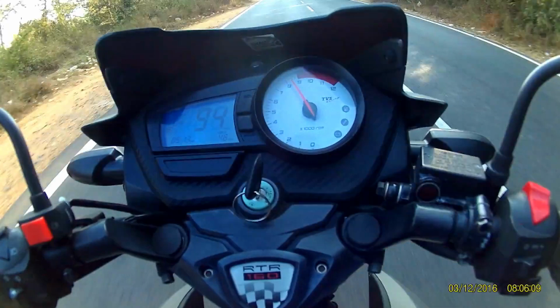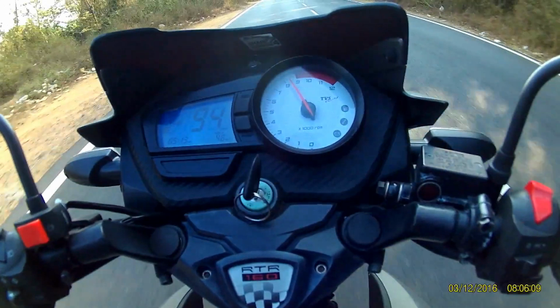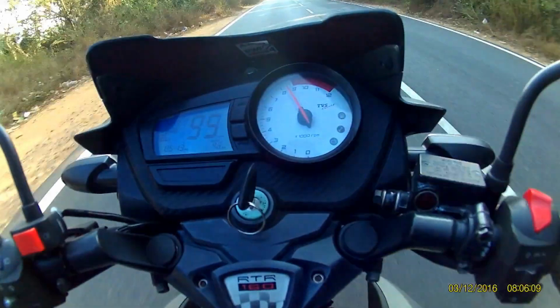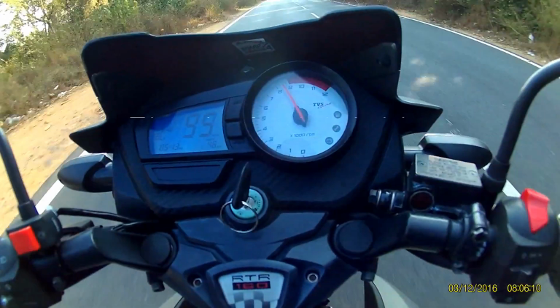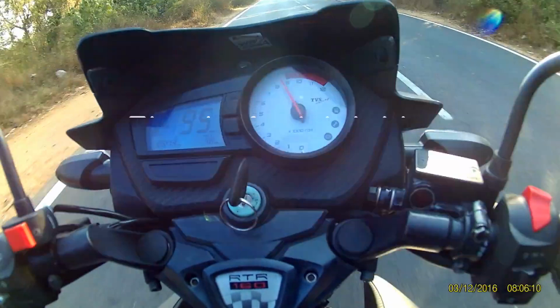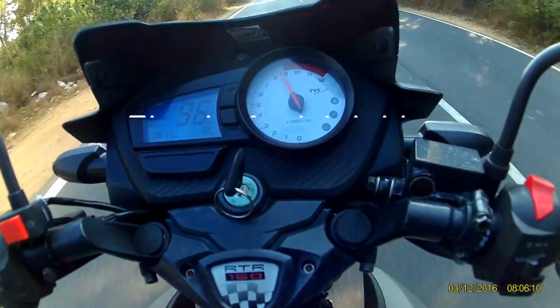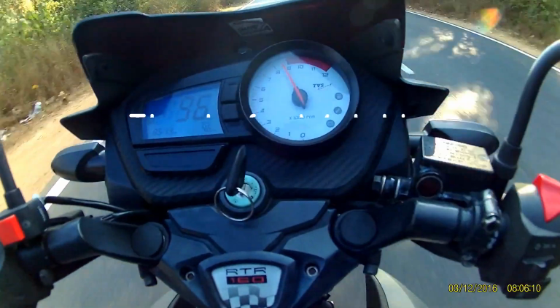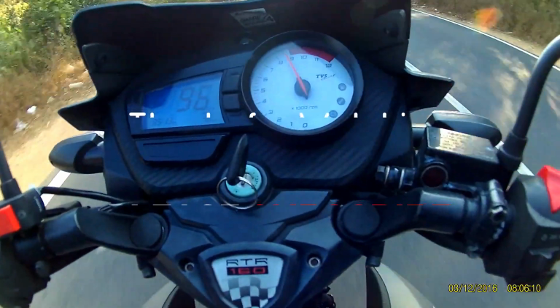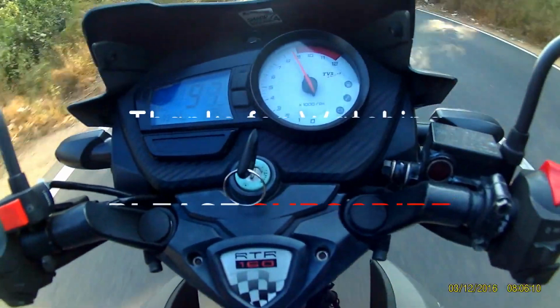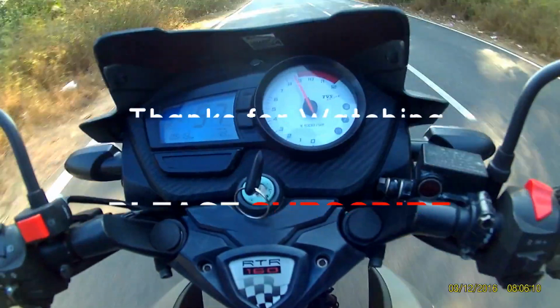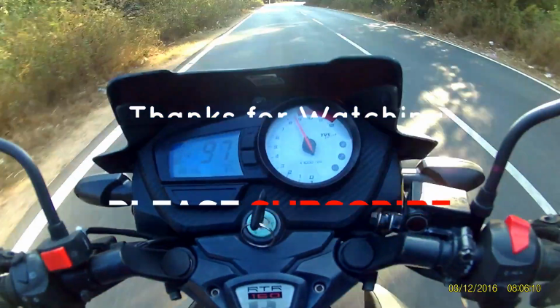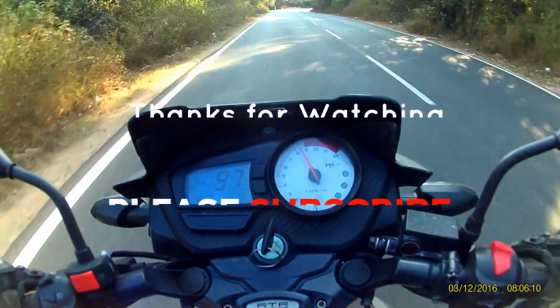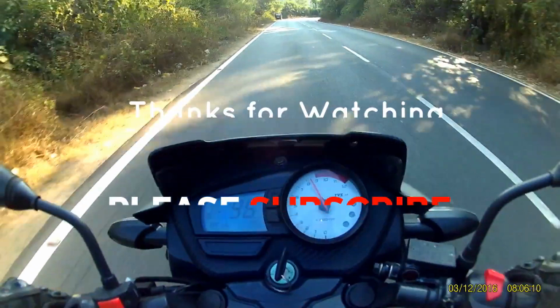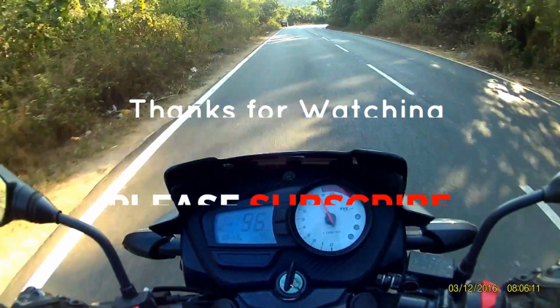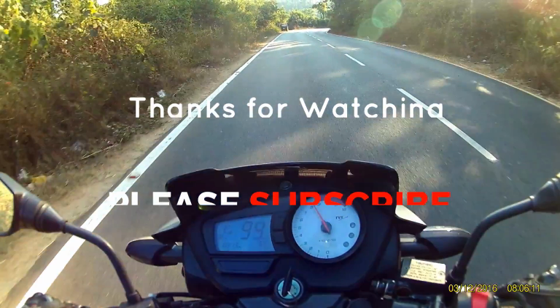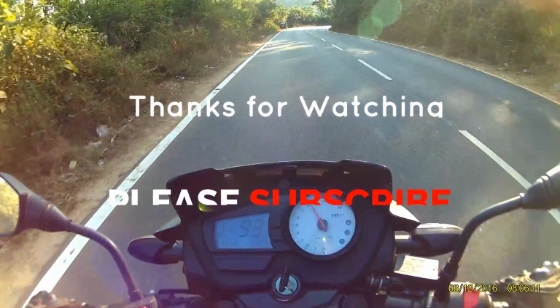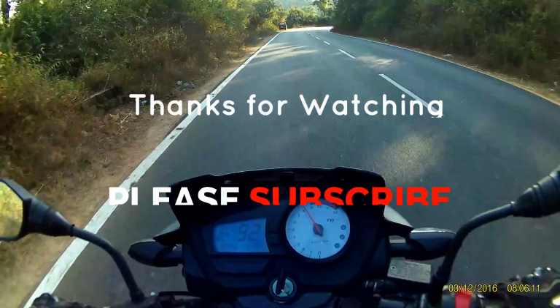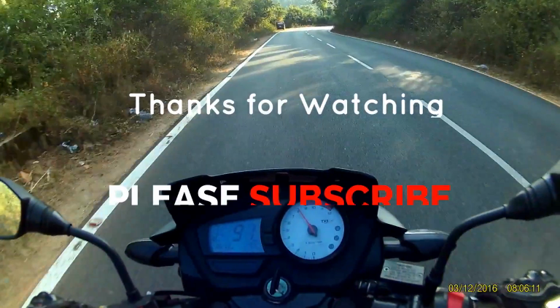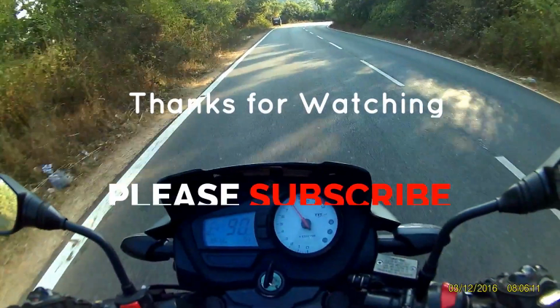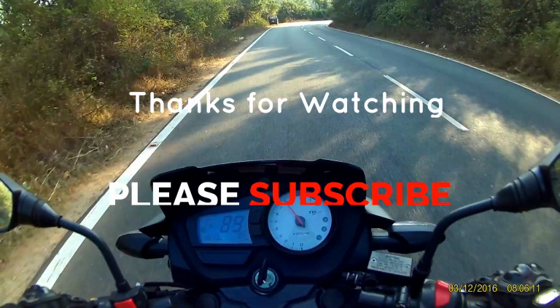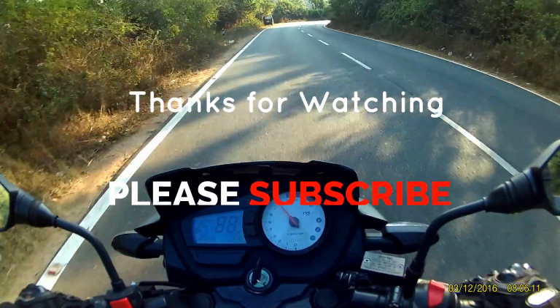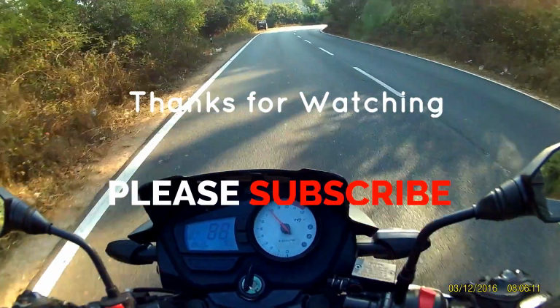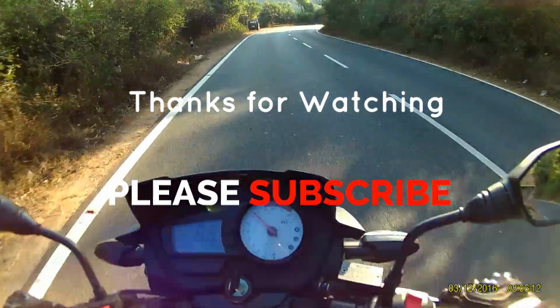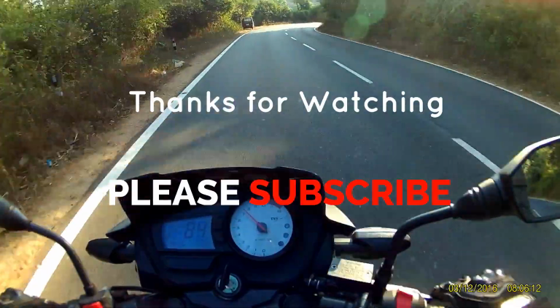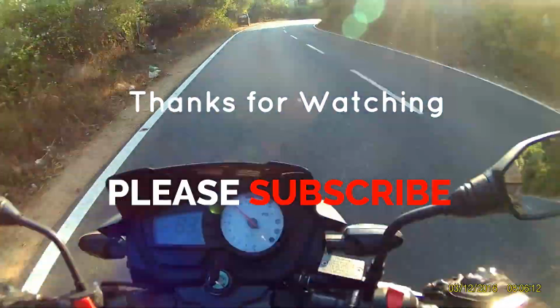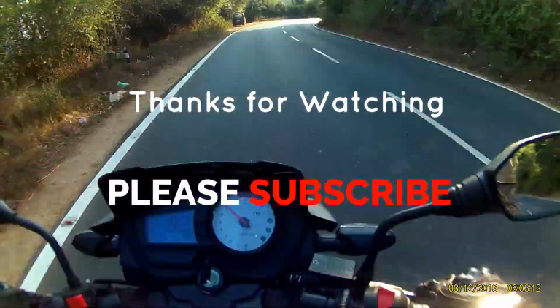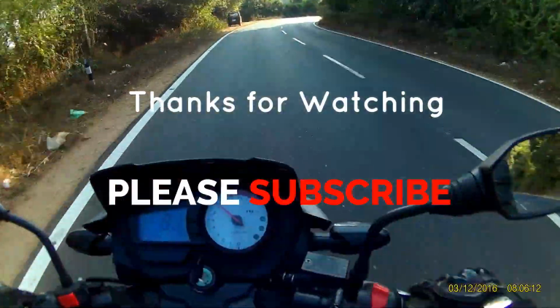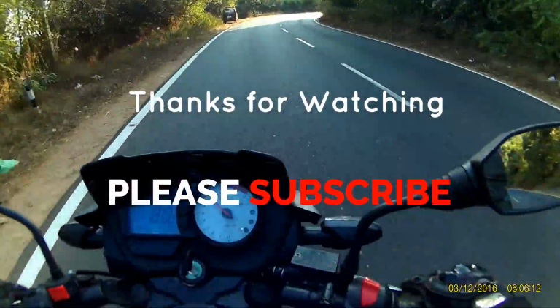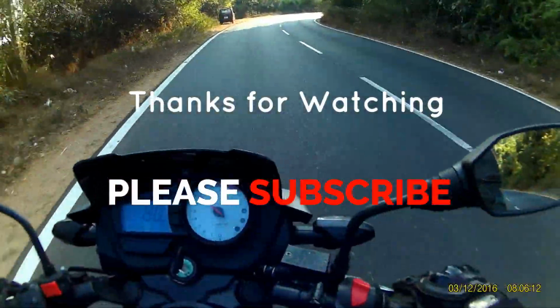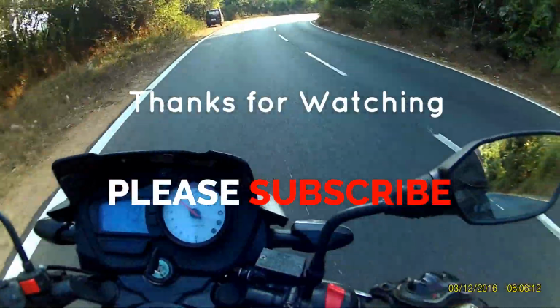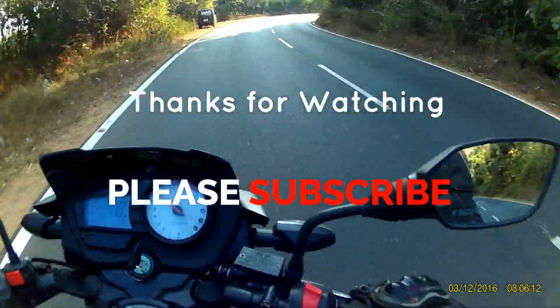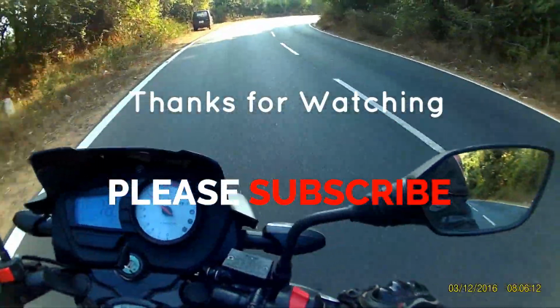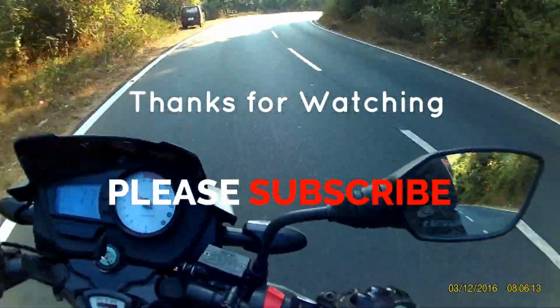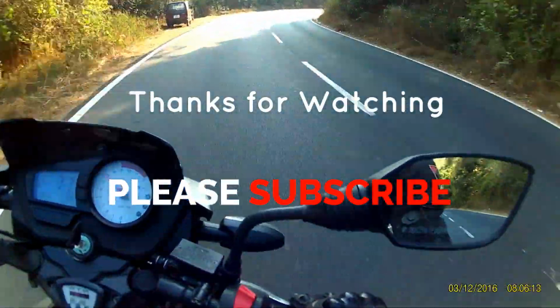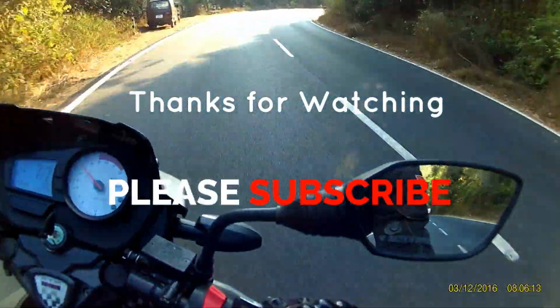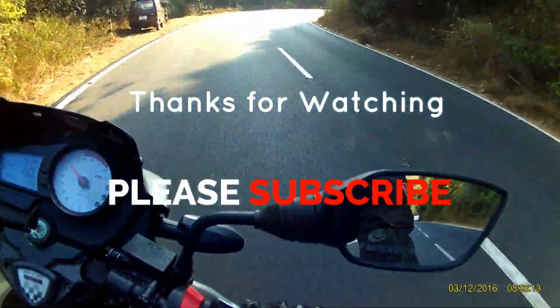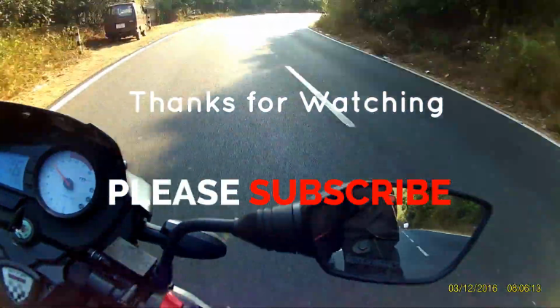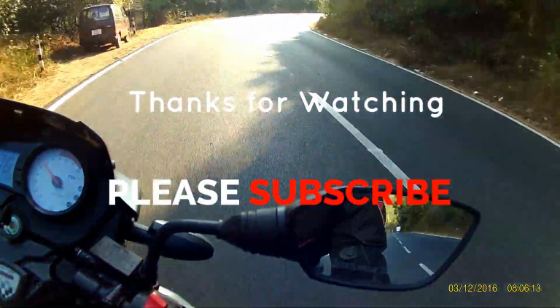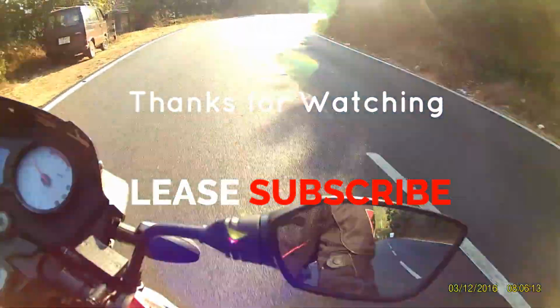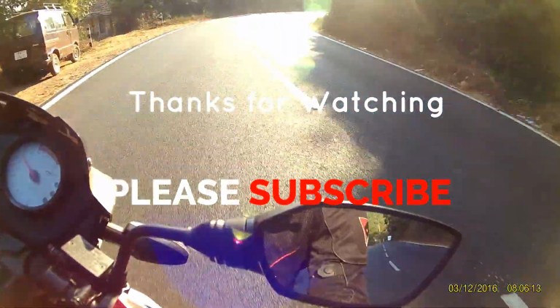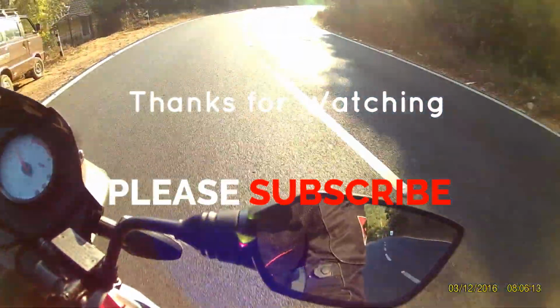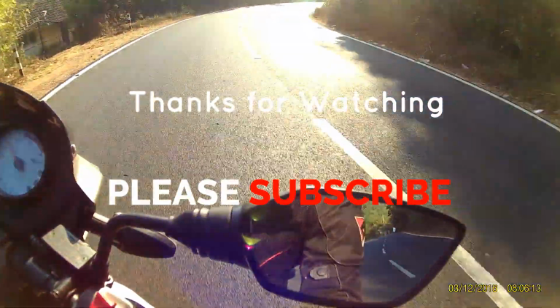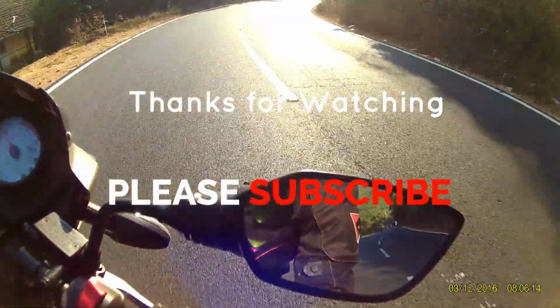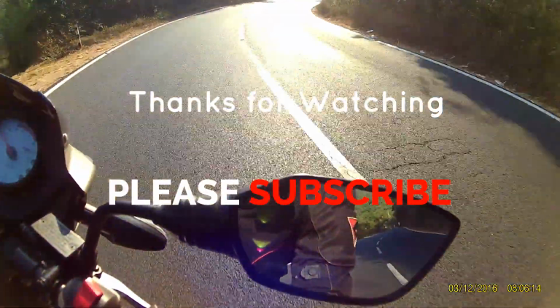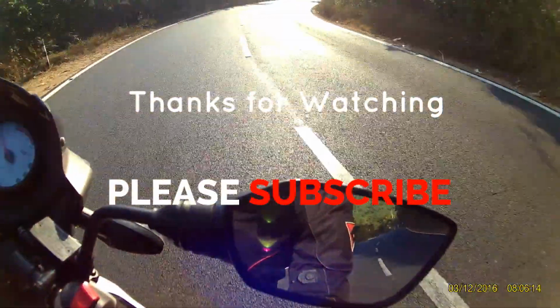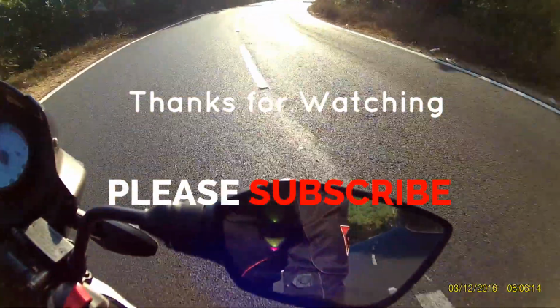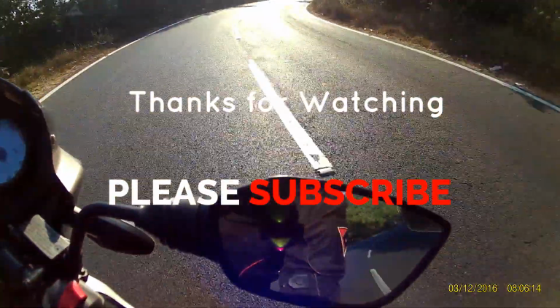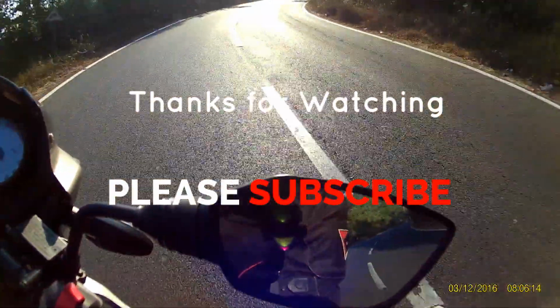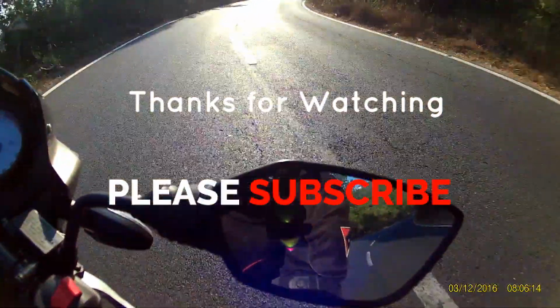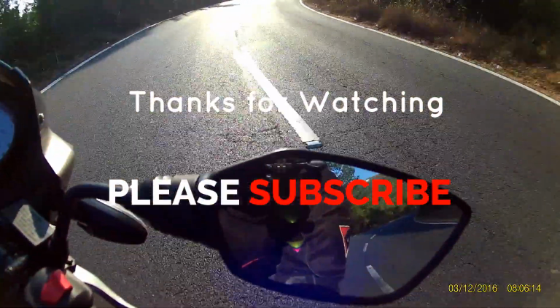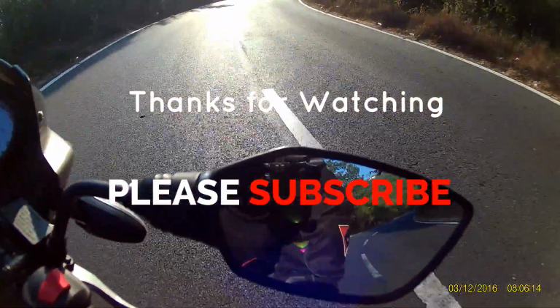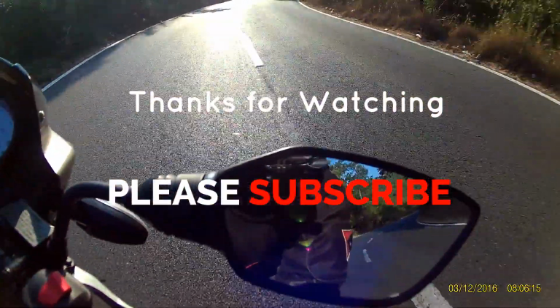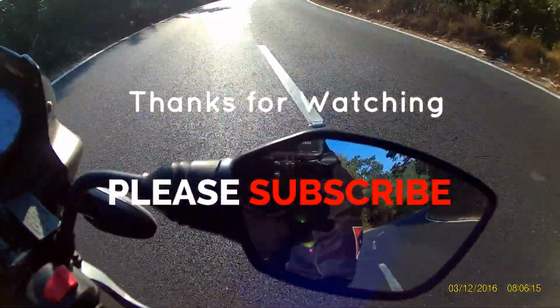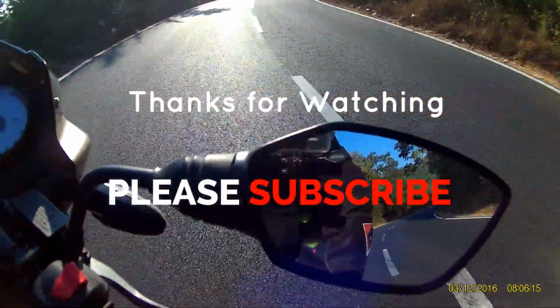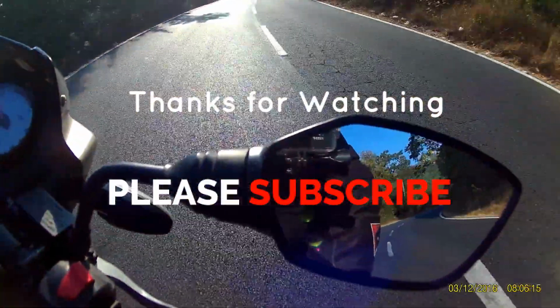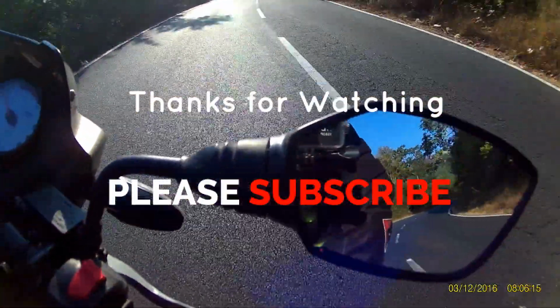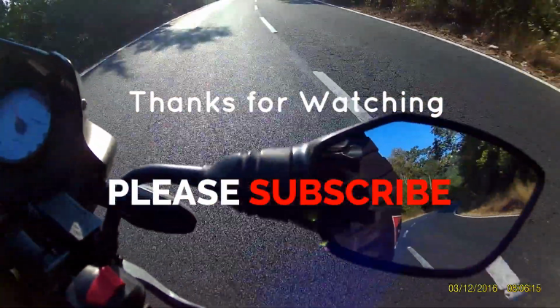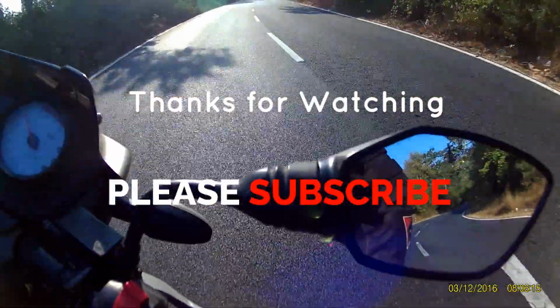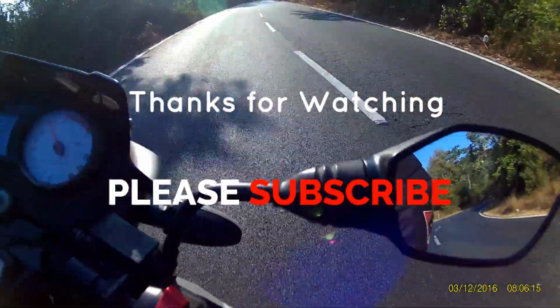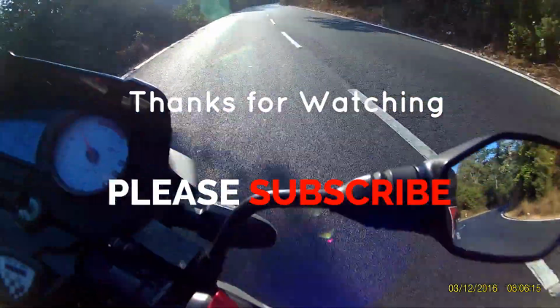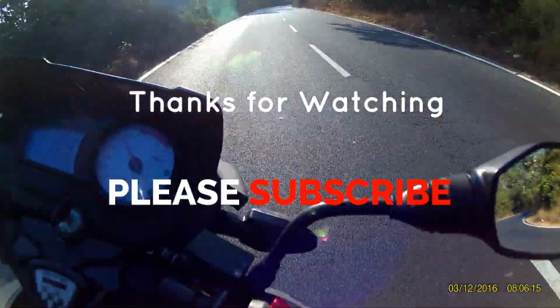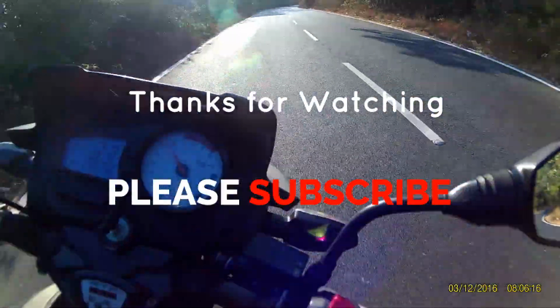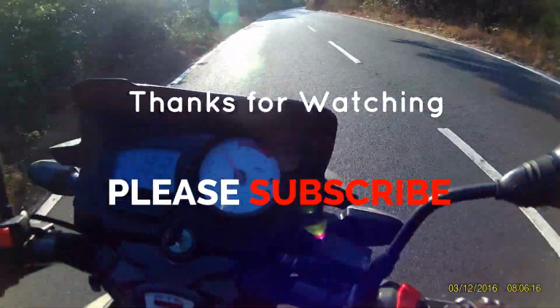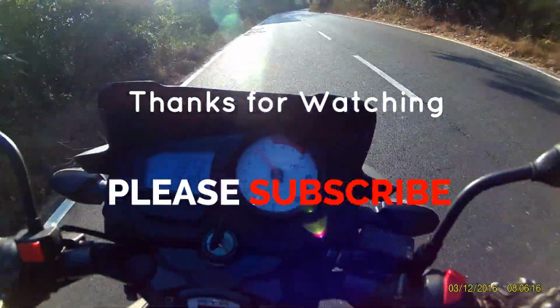That's it for this video, guys. Thanks for watching. Please leave your comments below and subscribe to my channel for more videos like this.